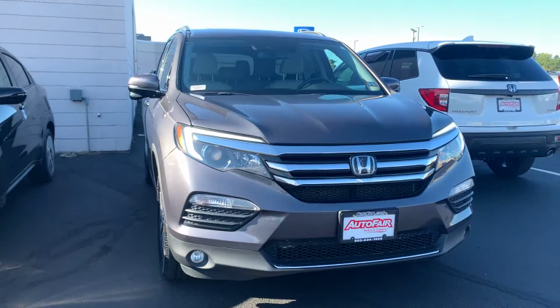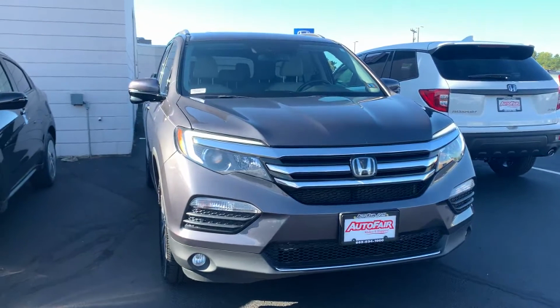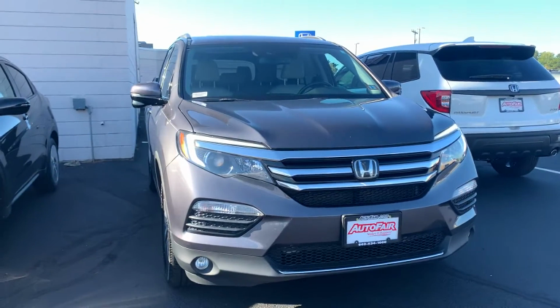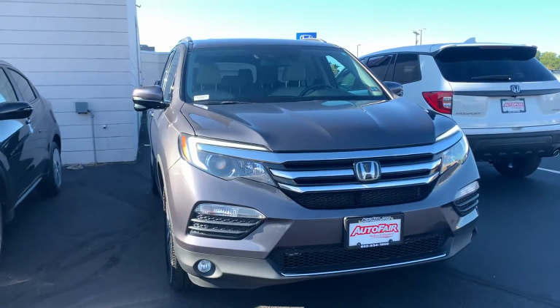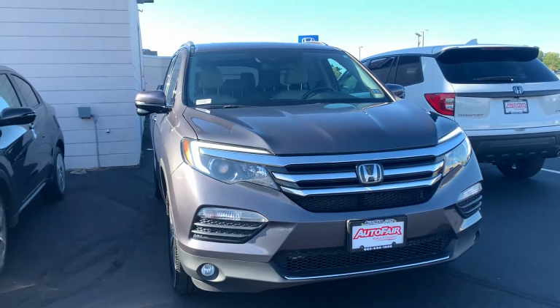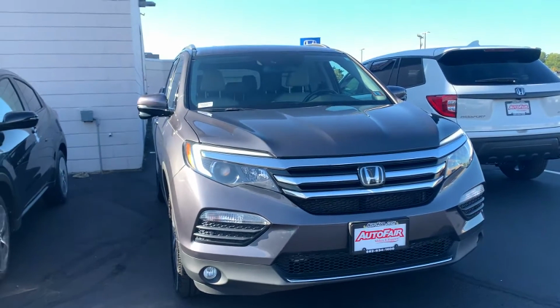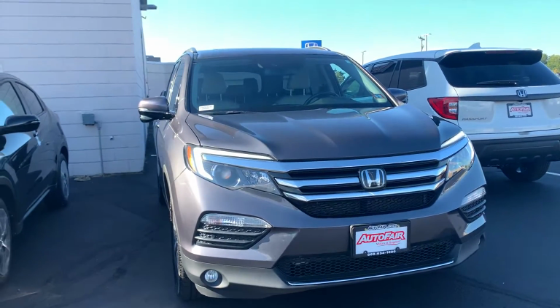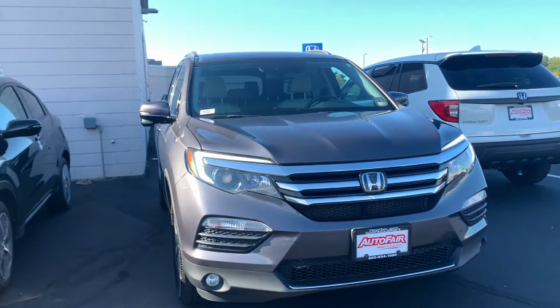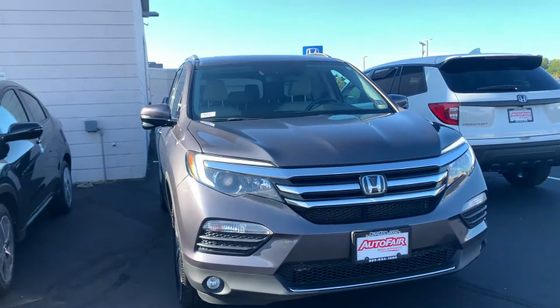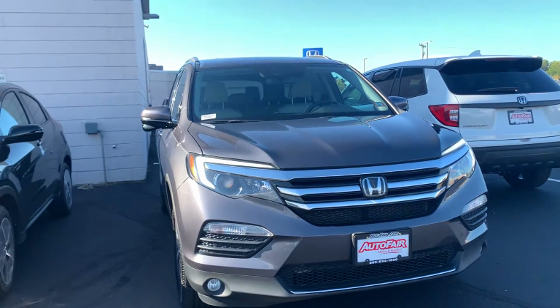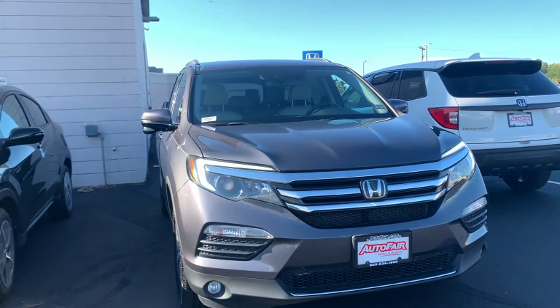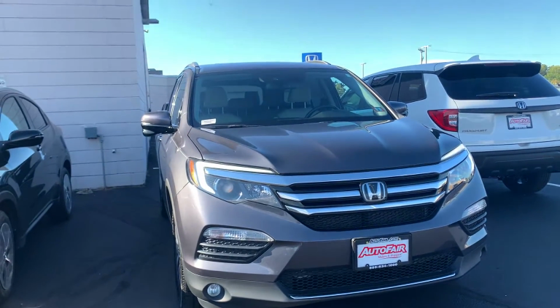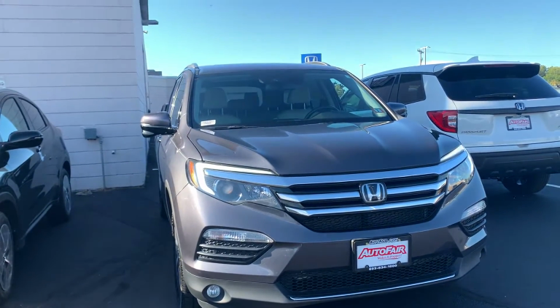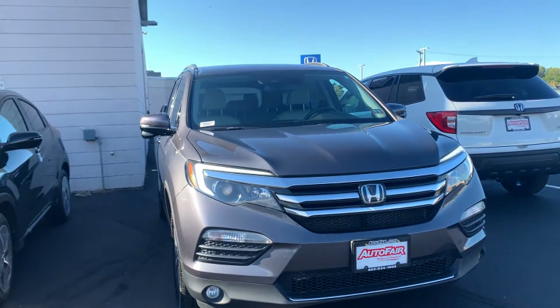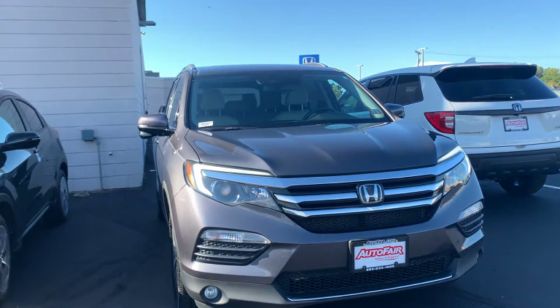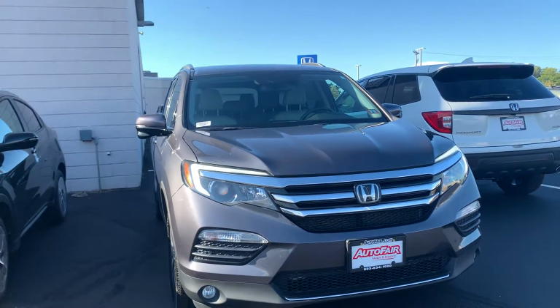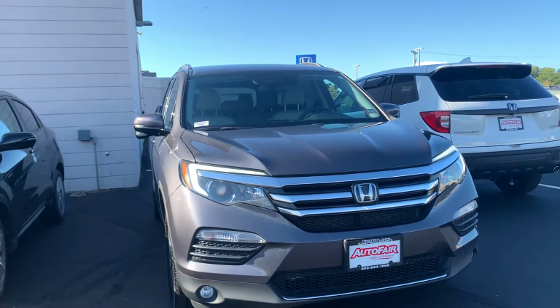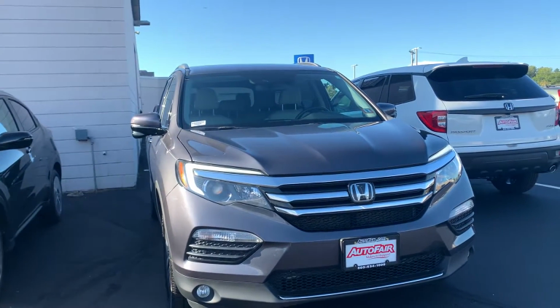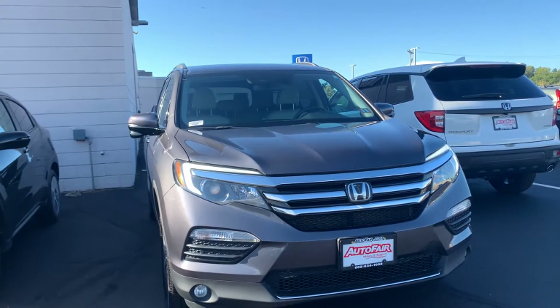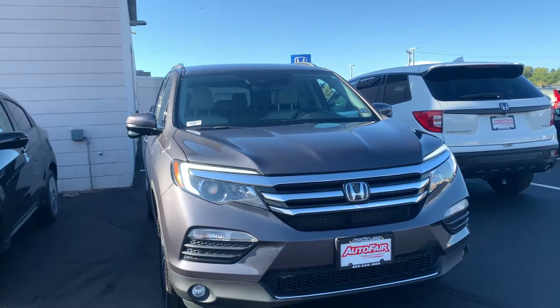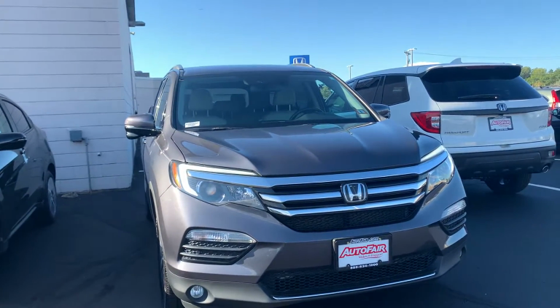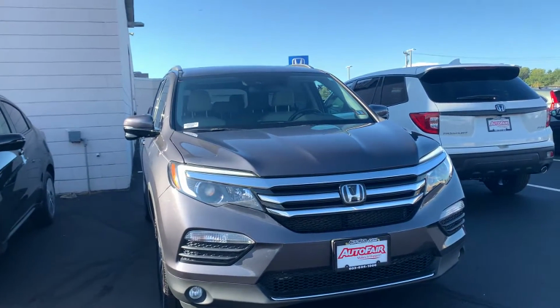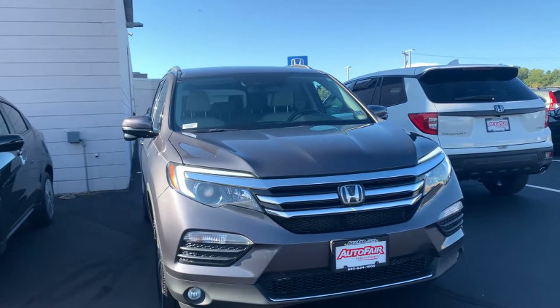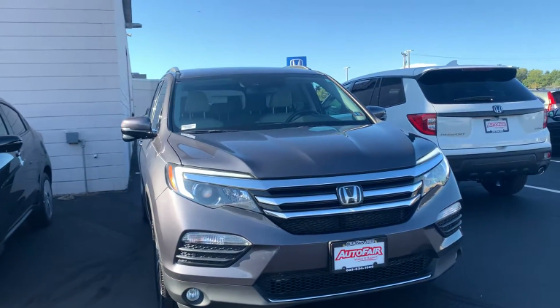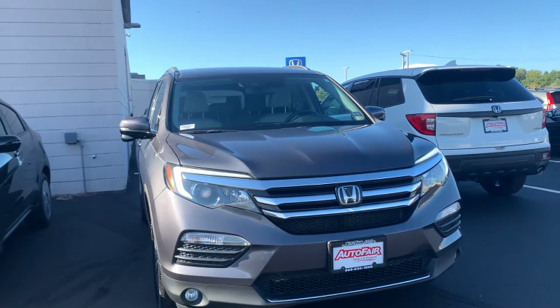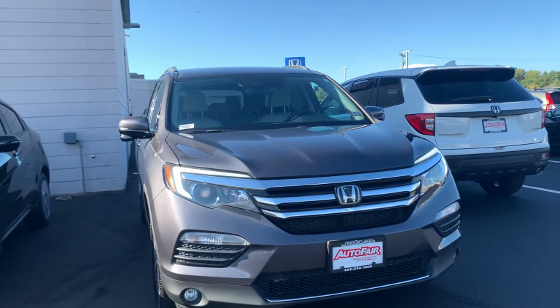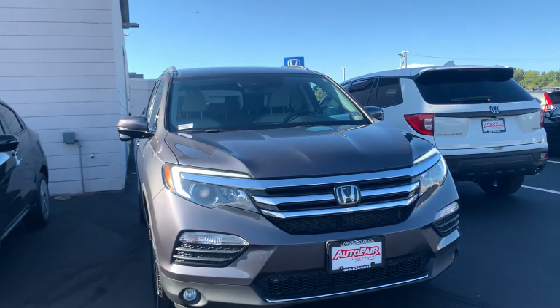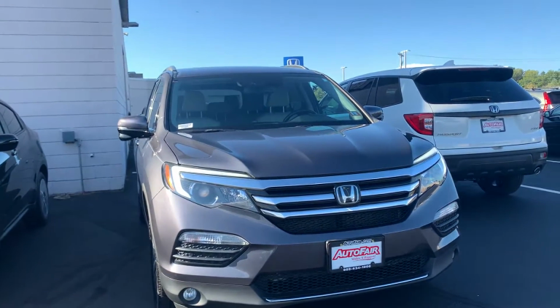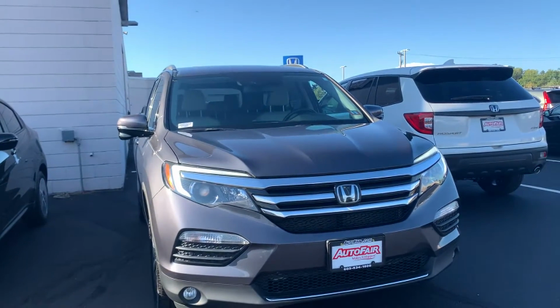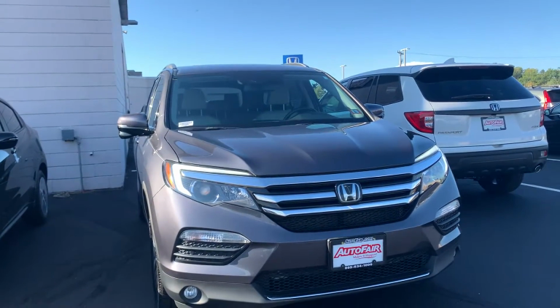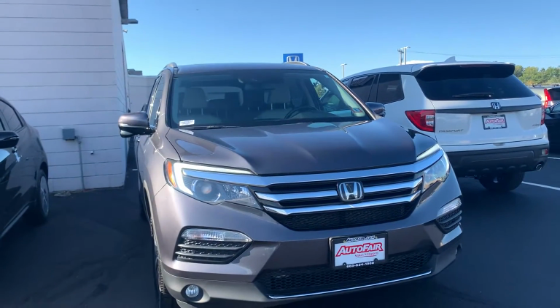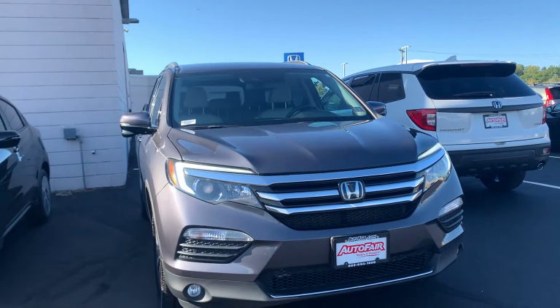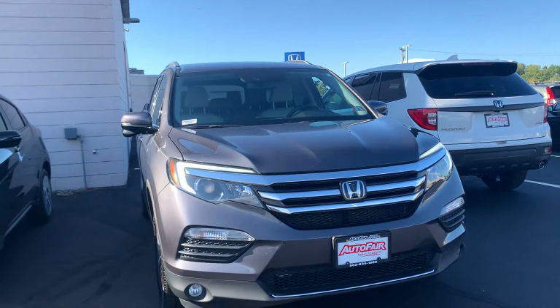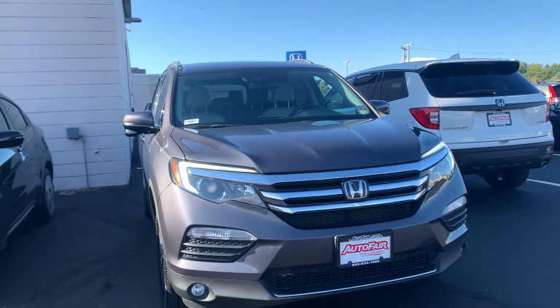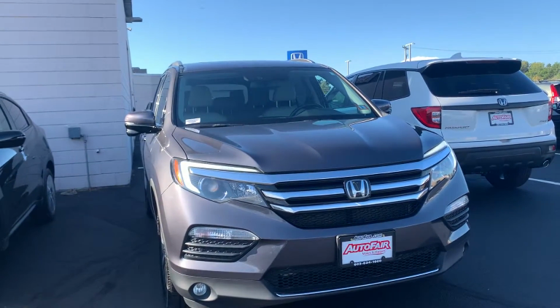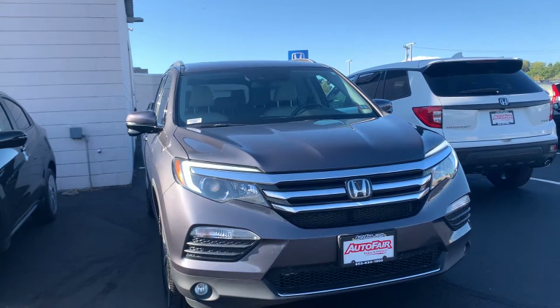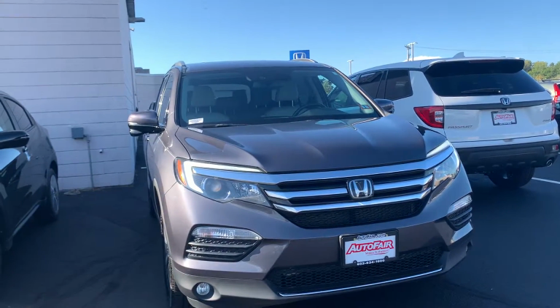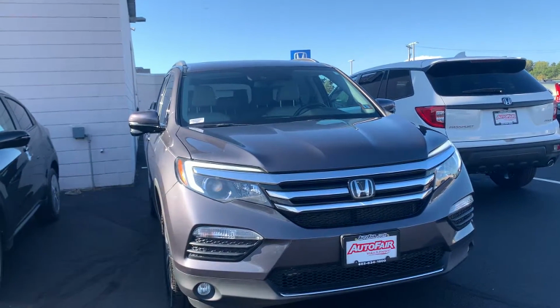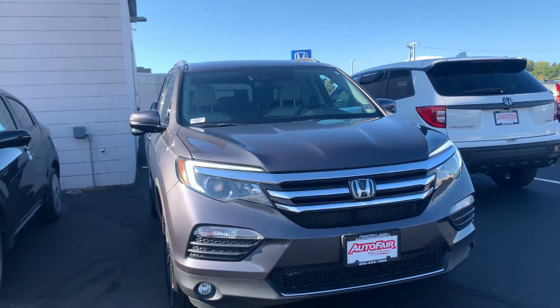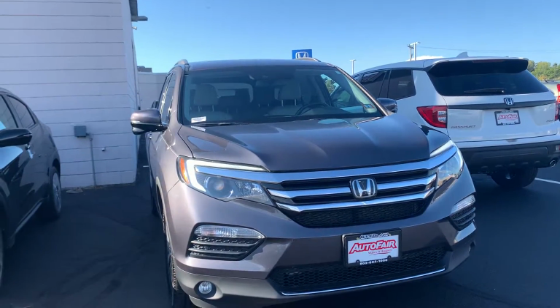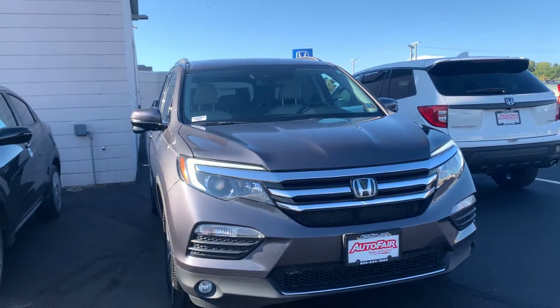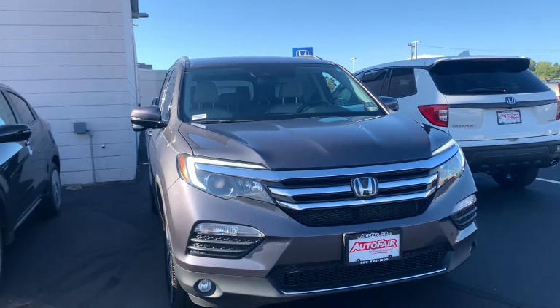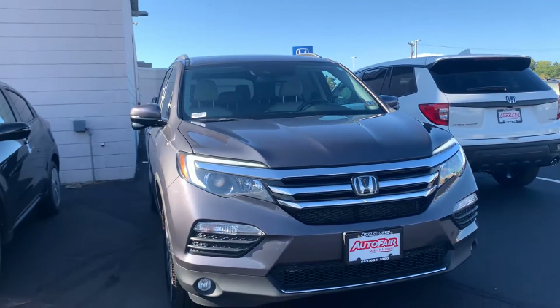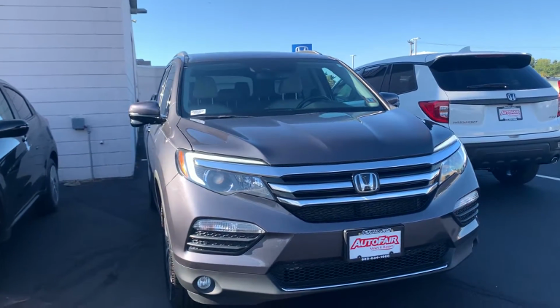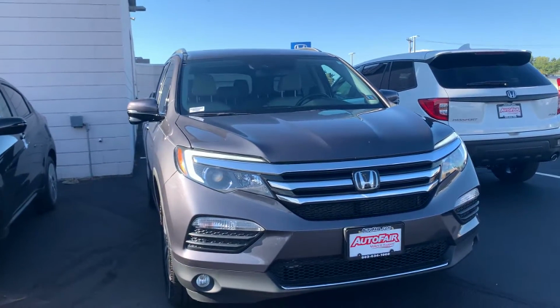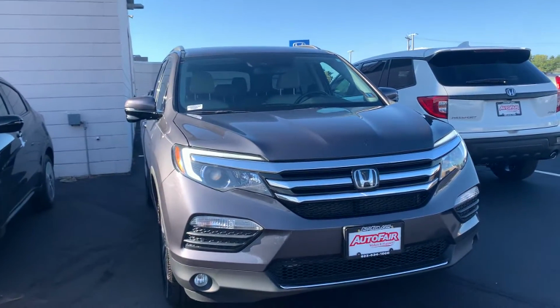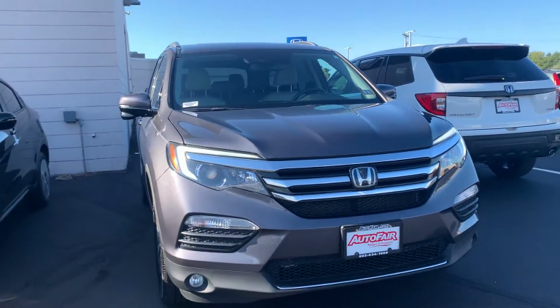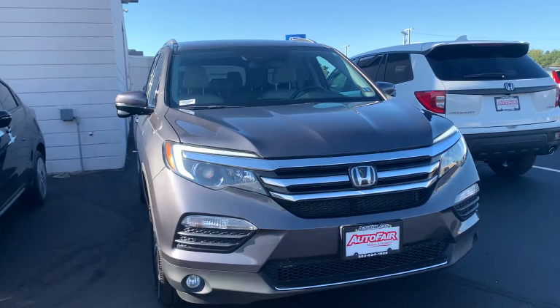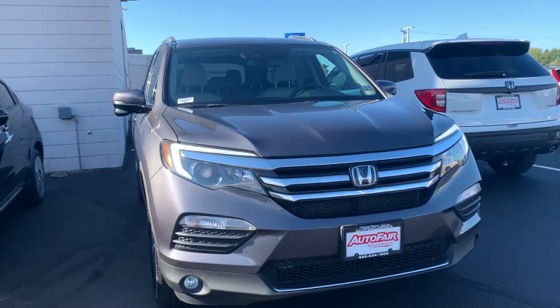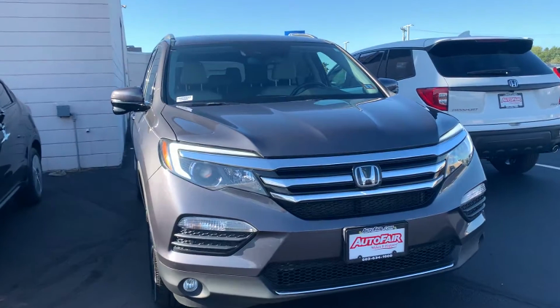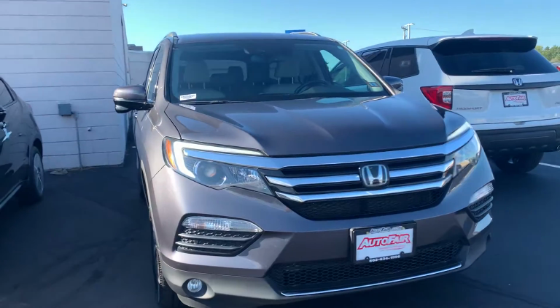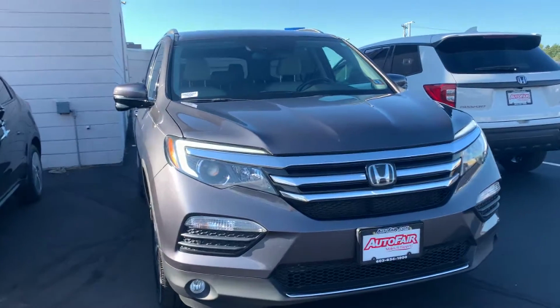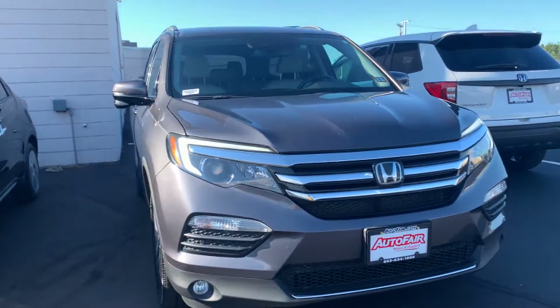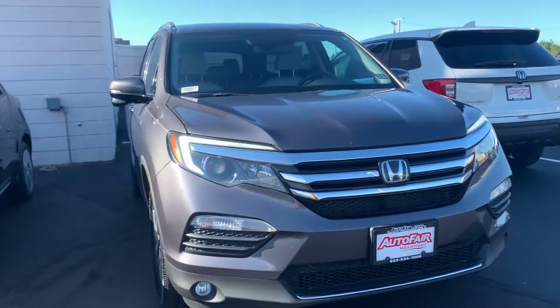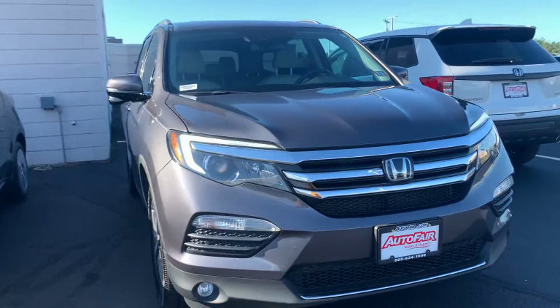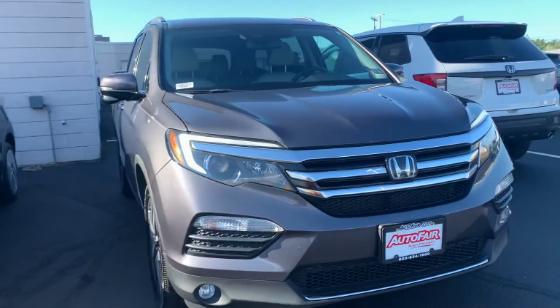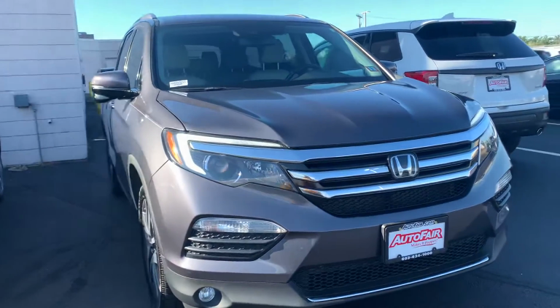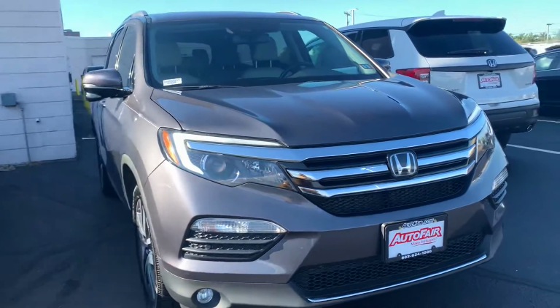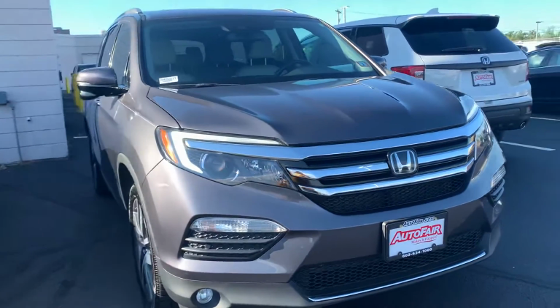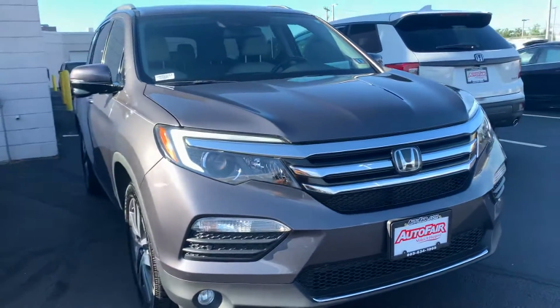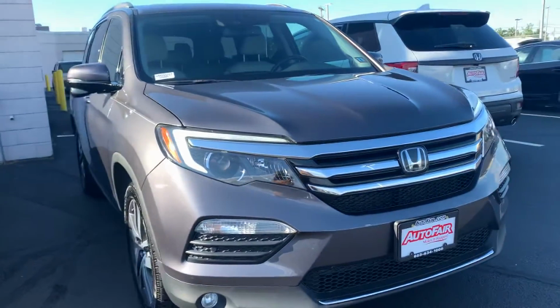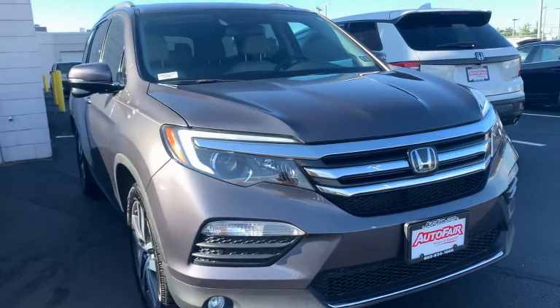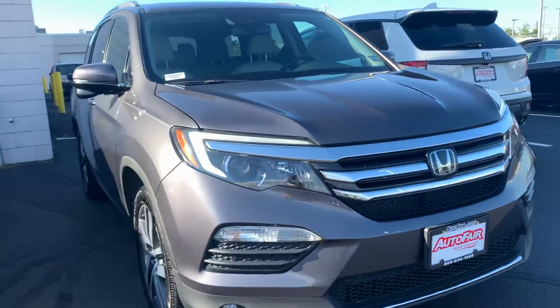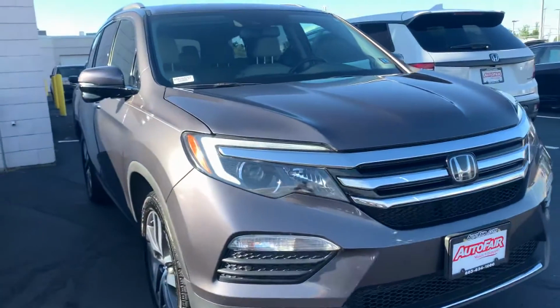Hi, good afternoon Tom. This is Nicole over at AutoFair Honda showing you your new 2018 Honda Pilot.